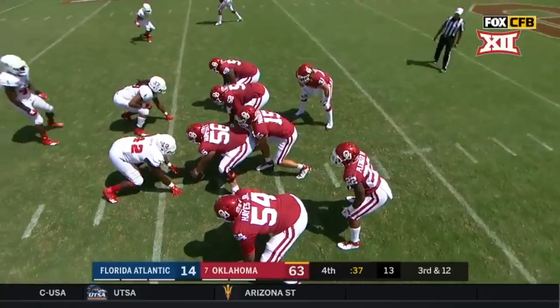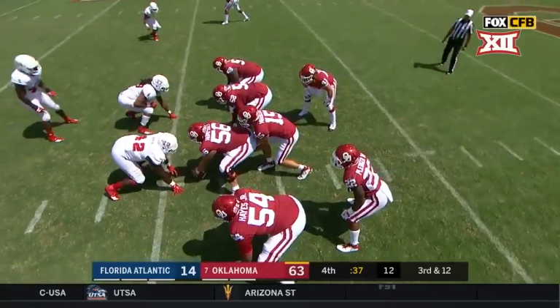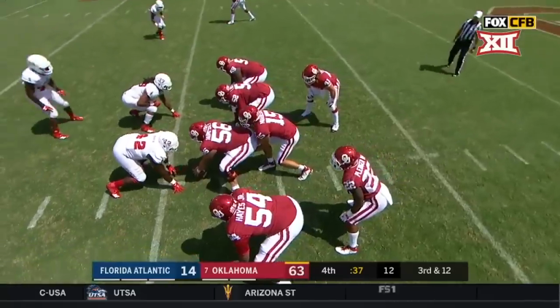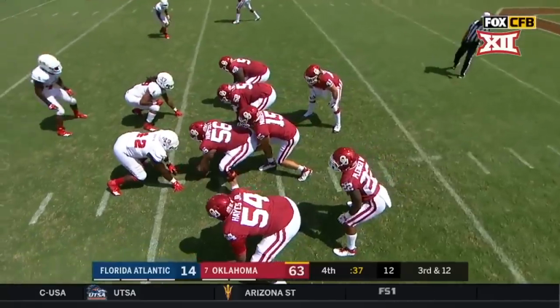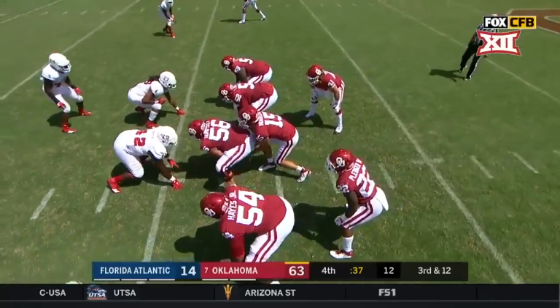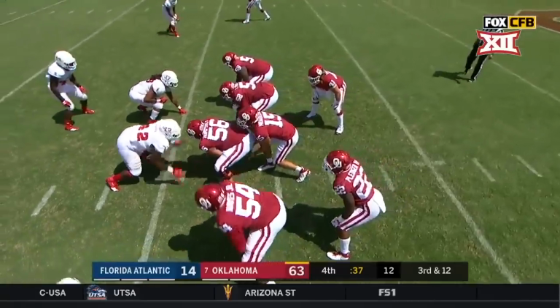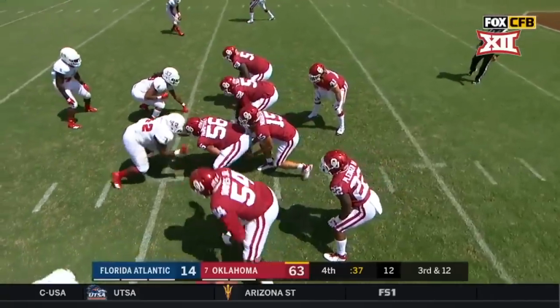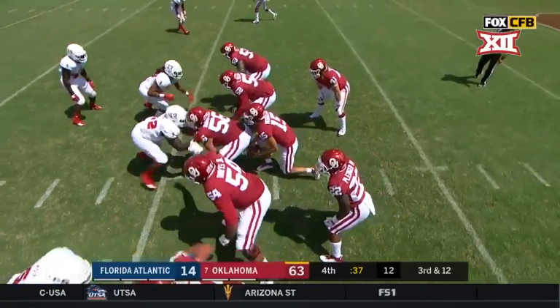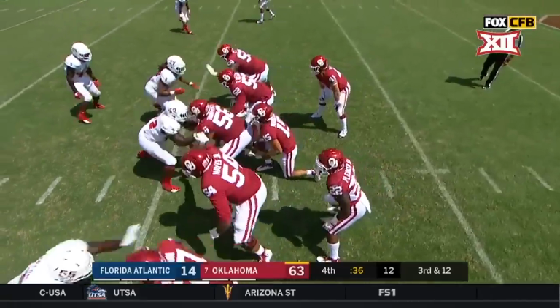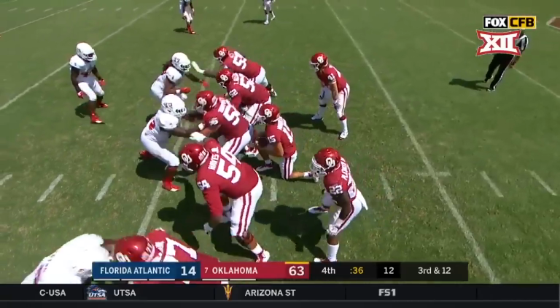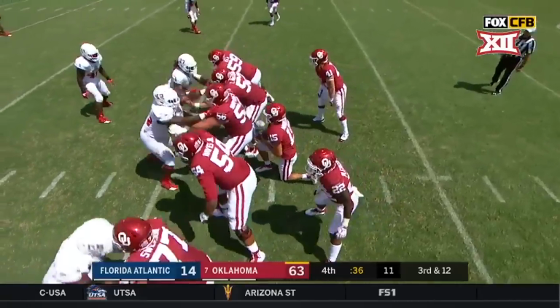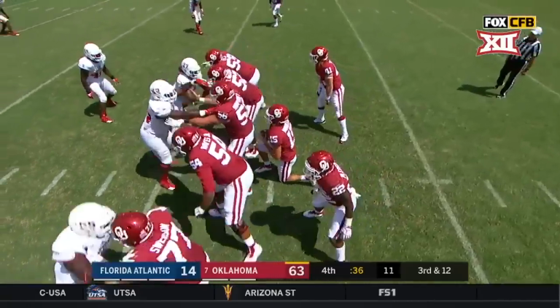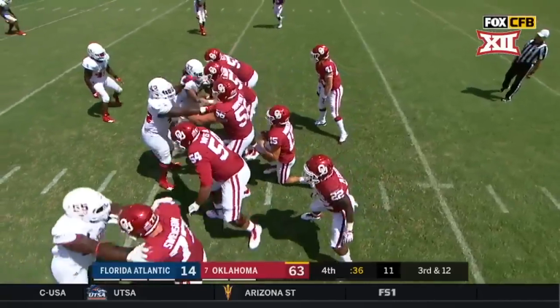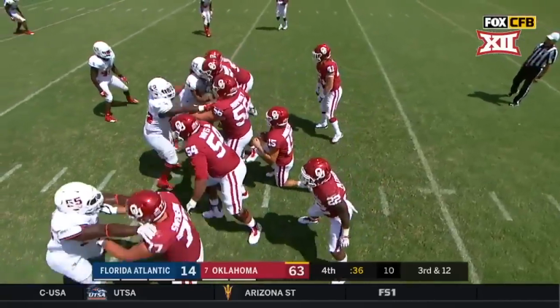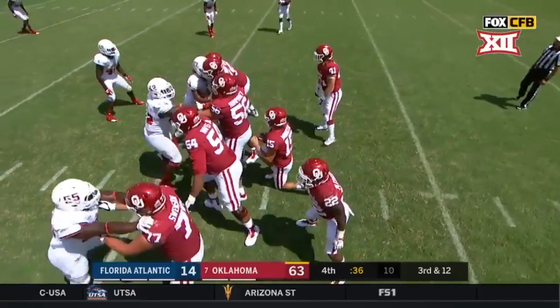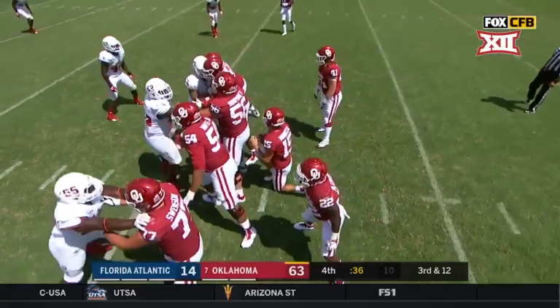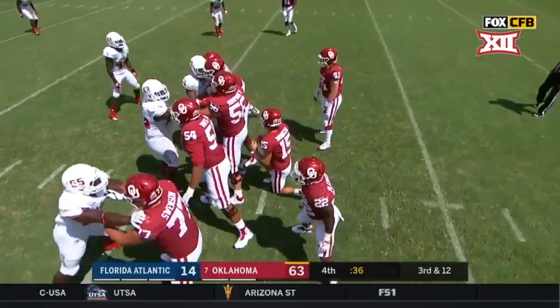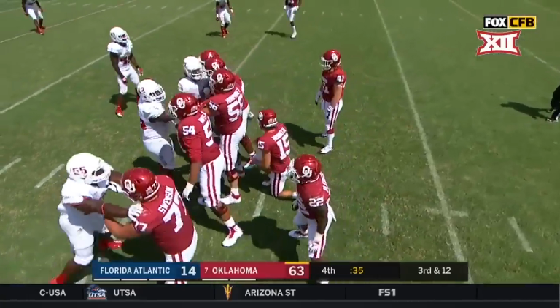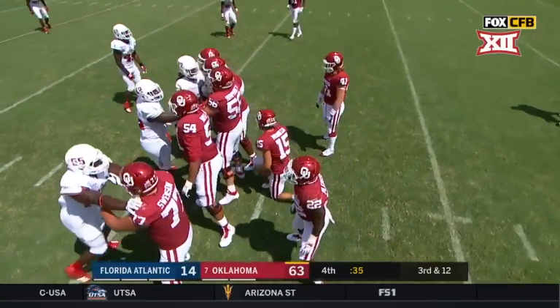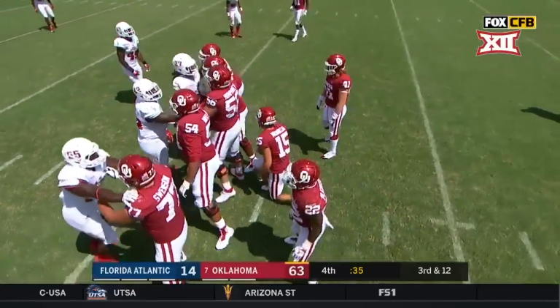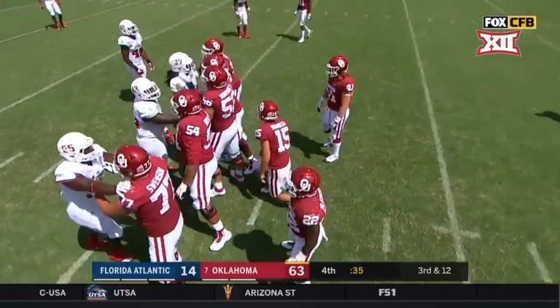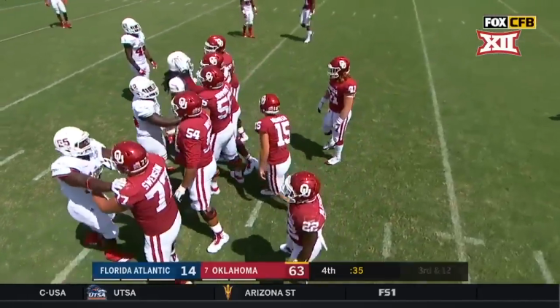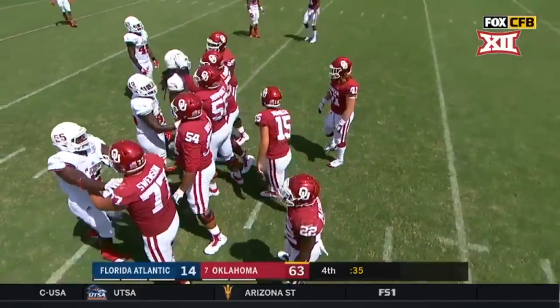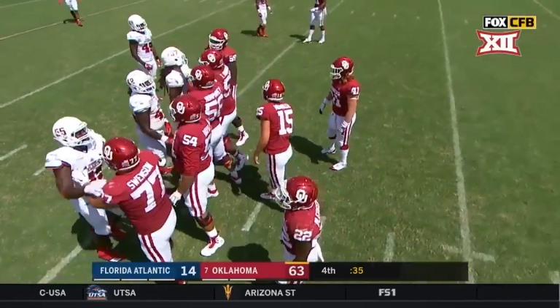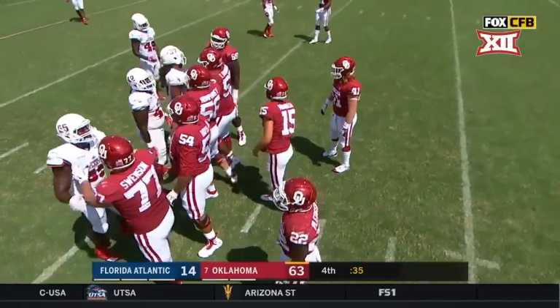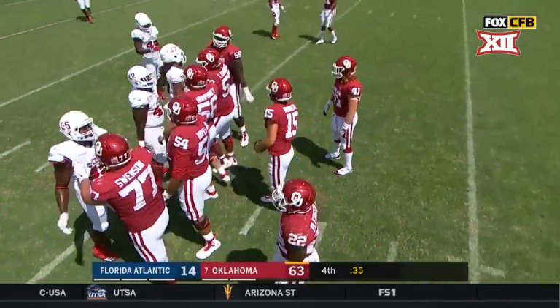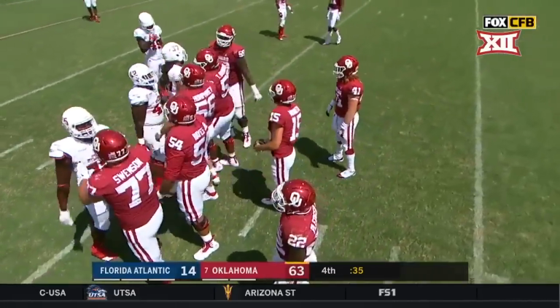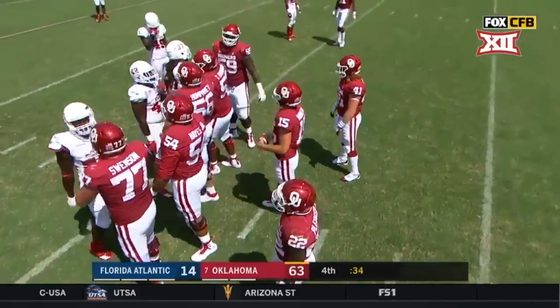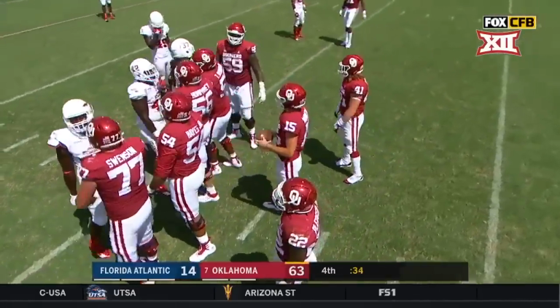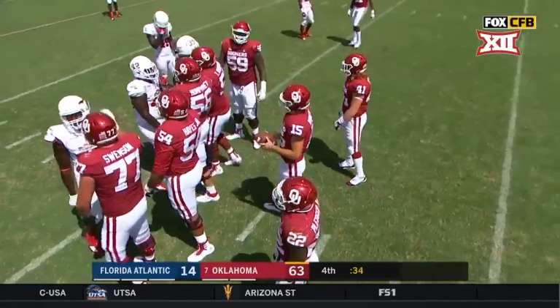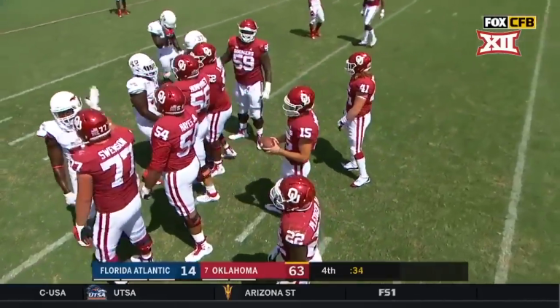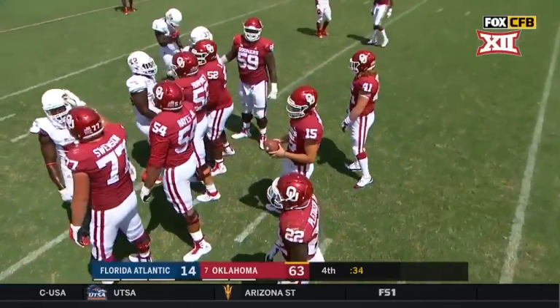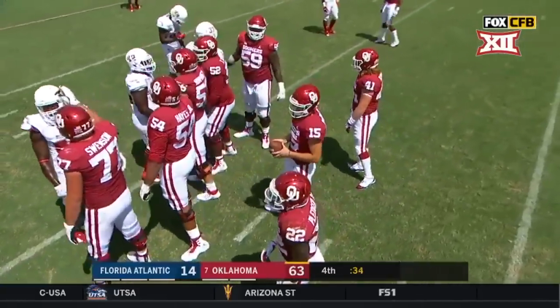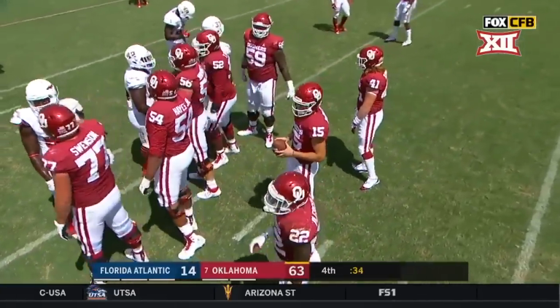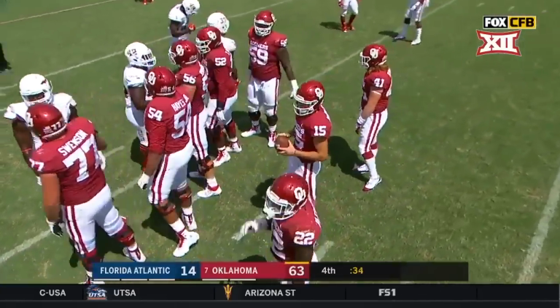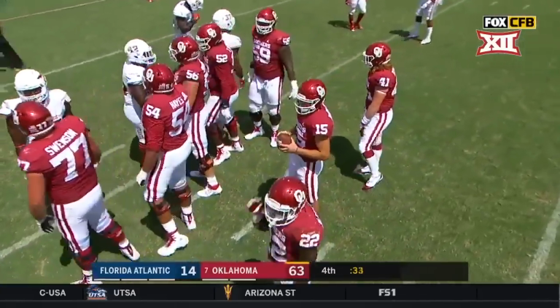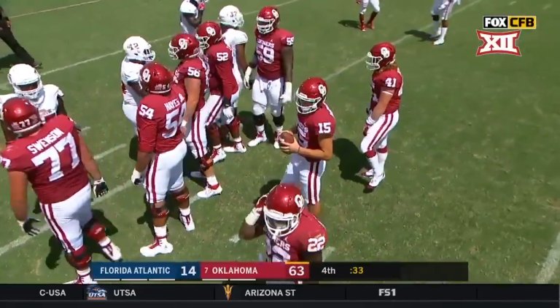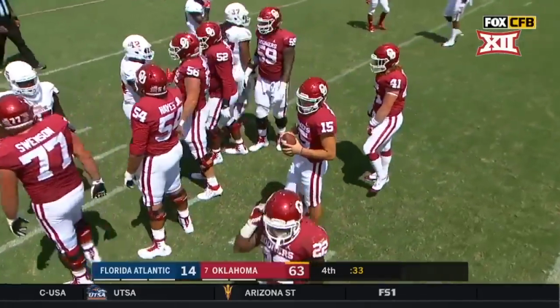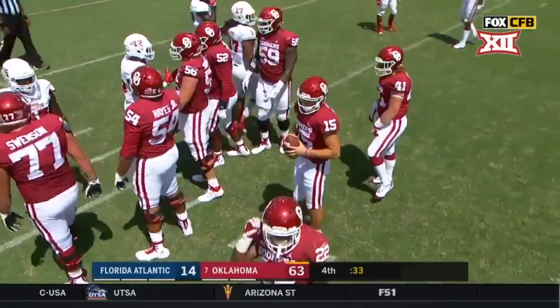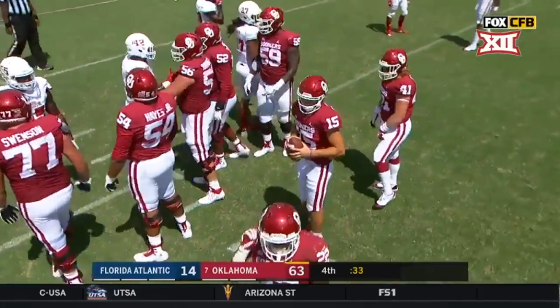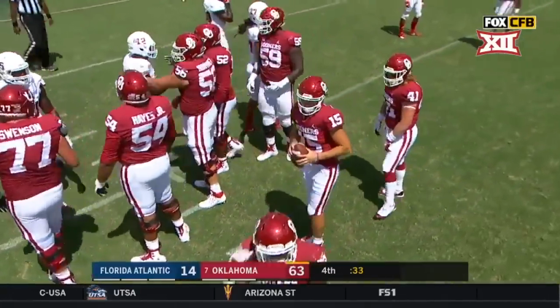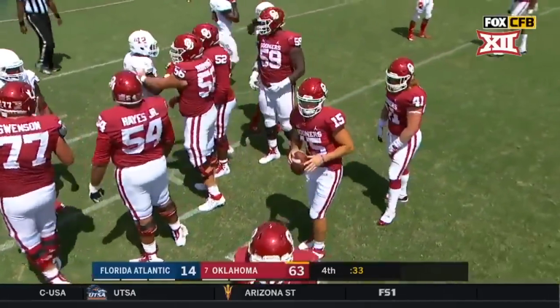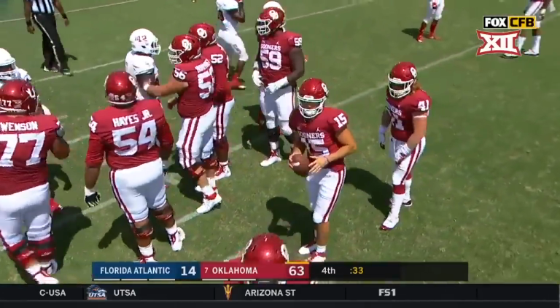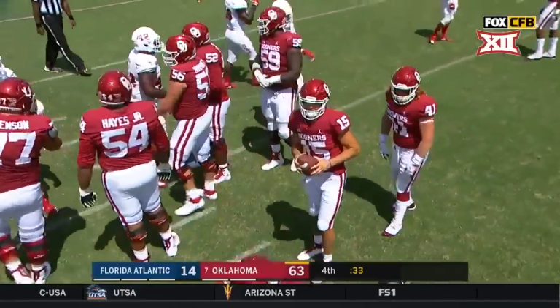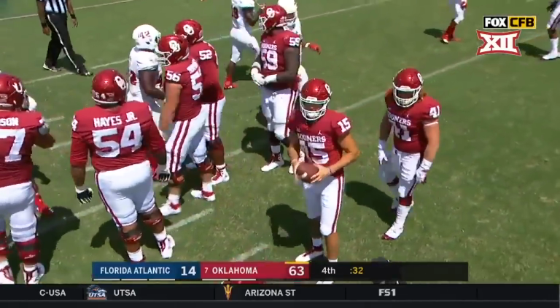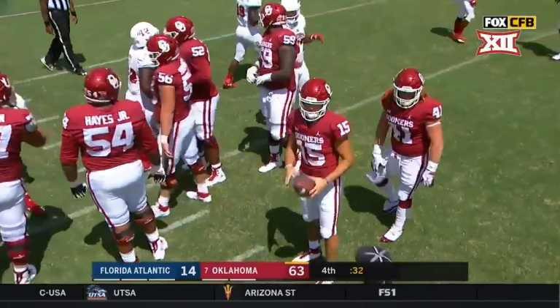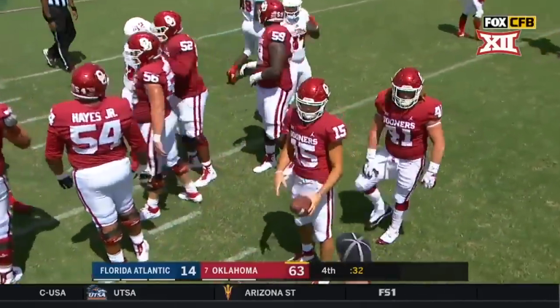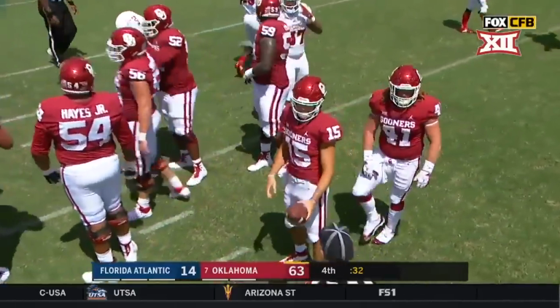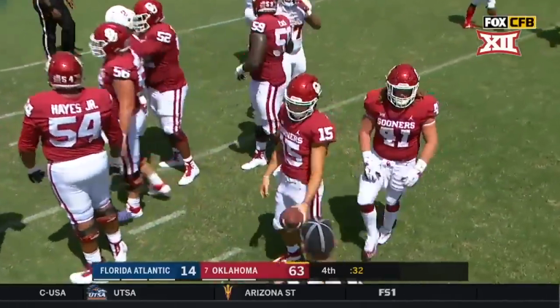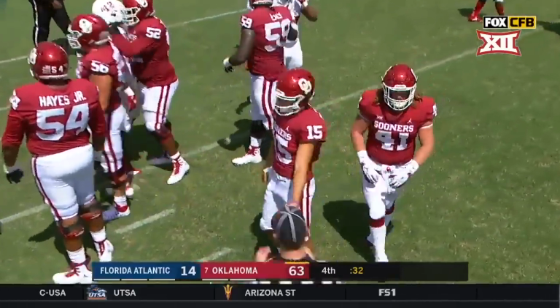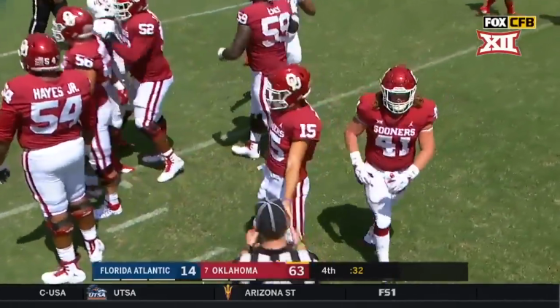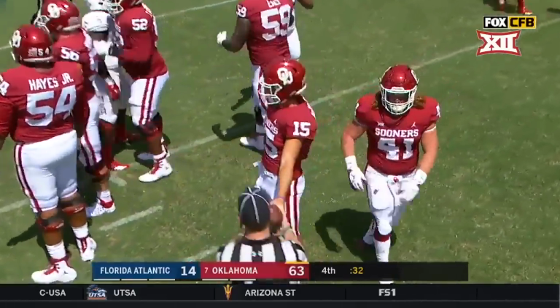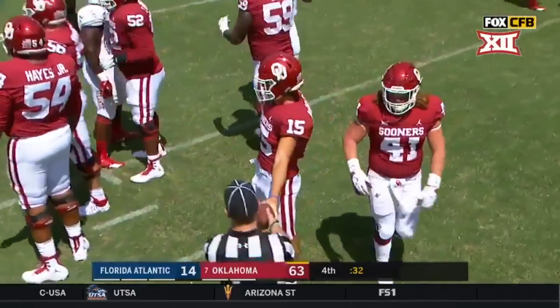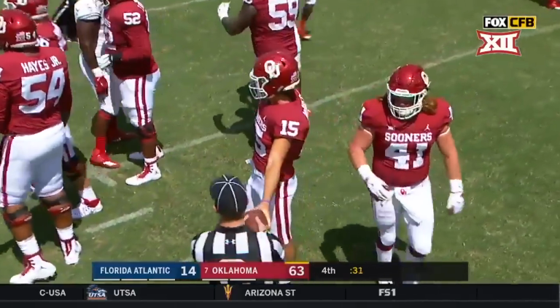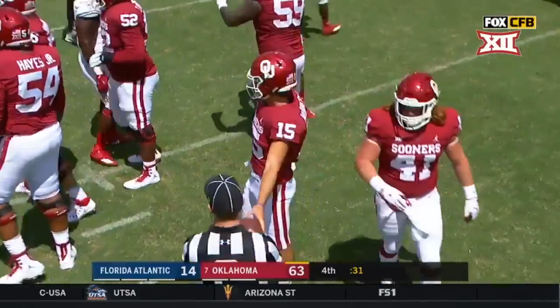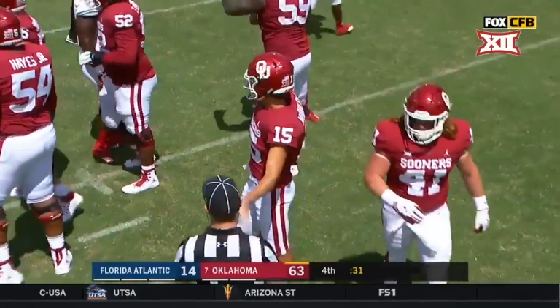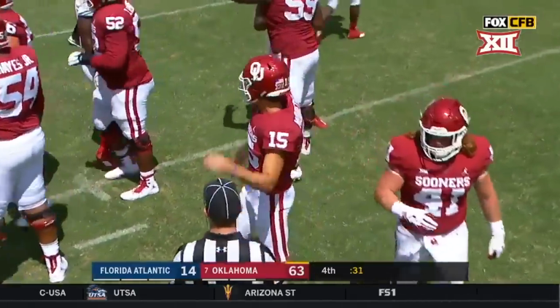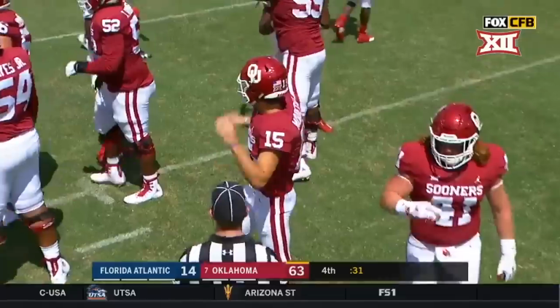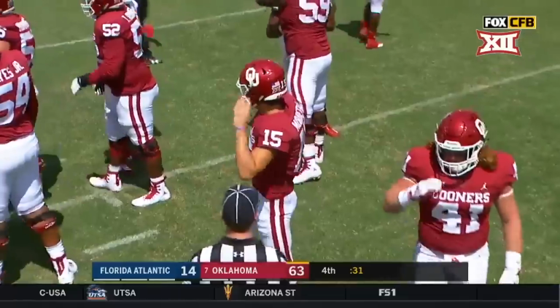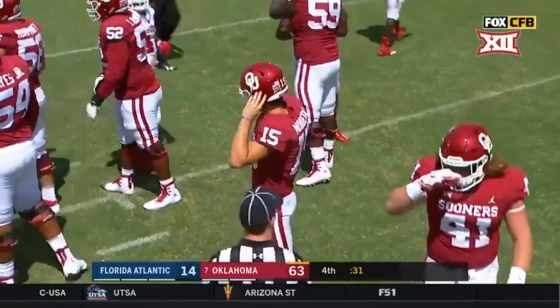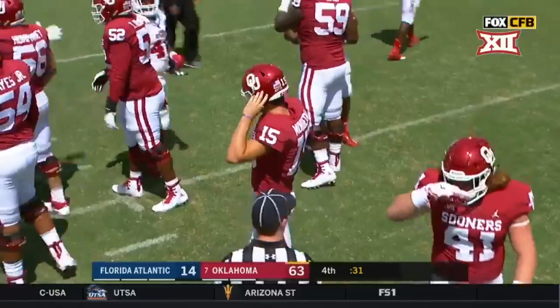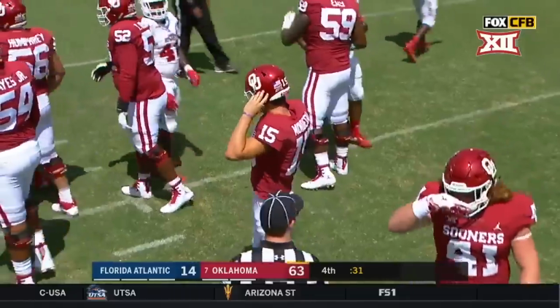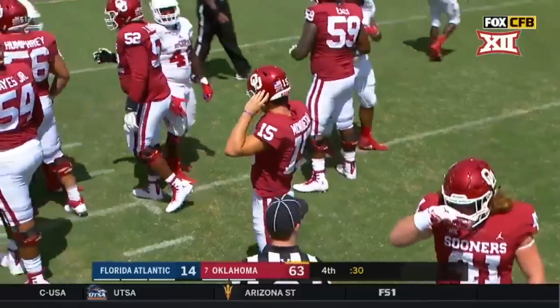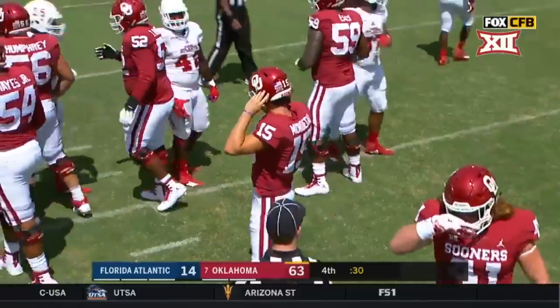Bob Stoops walked in with a nice pair of low tops today. He says they're still taking care of me. They should. They should.